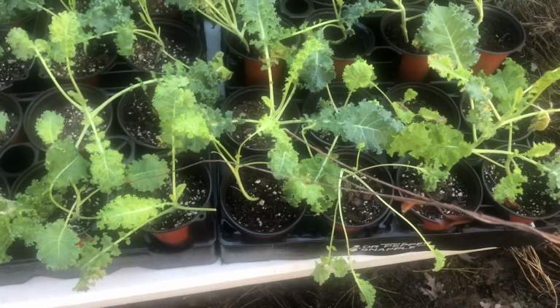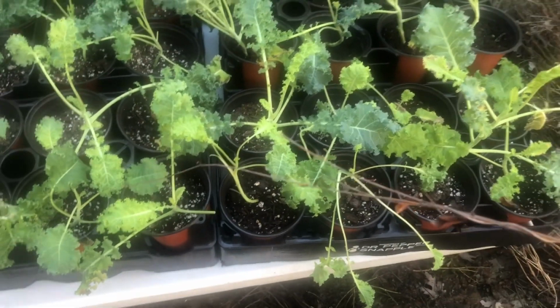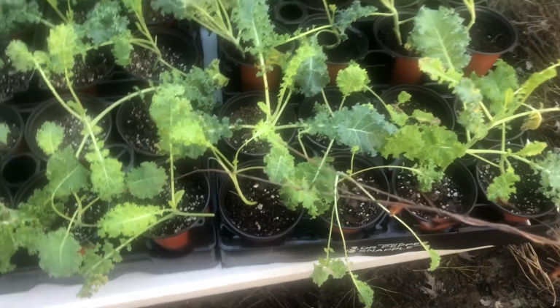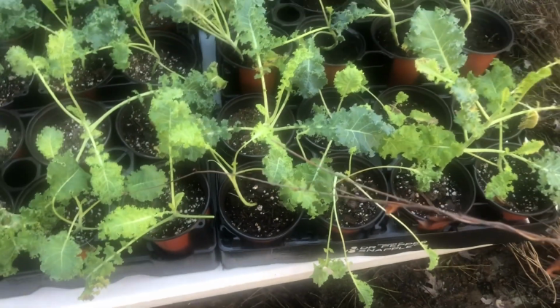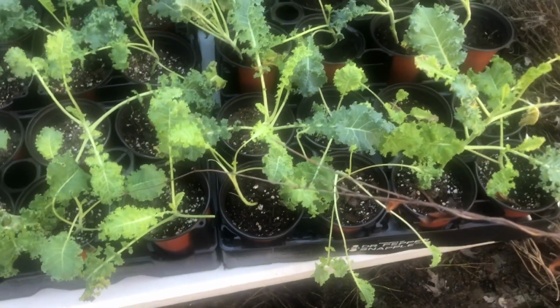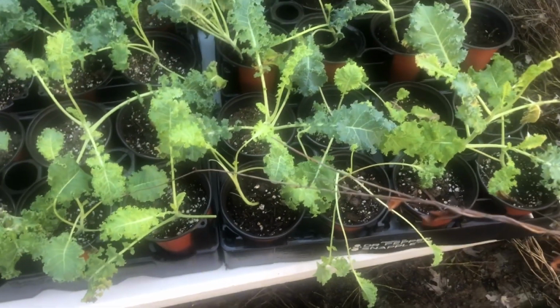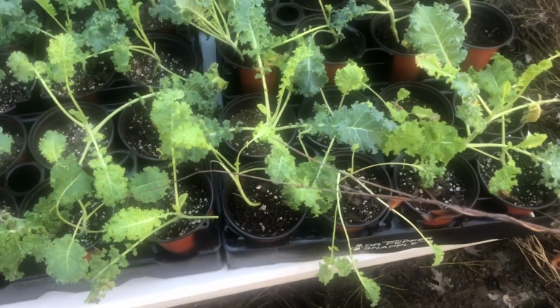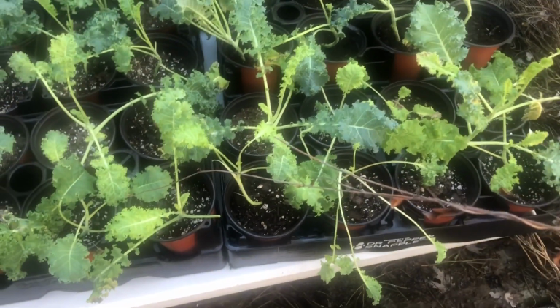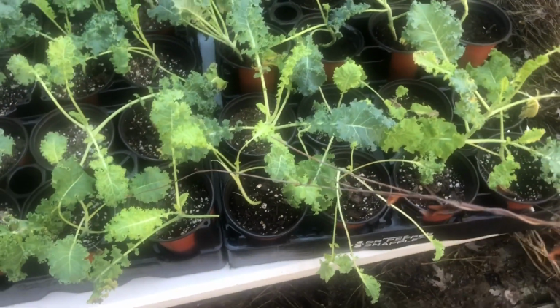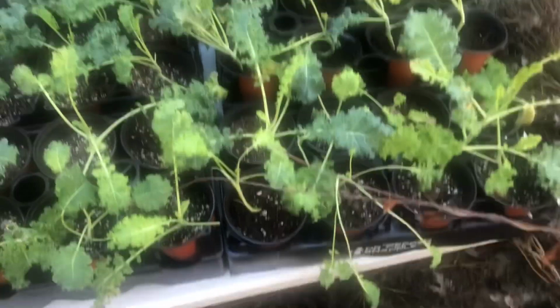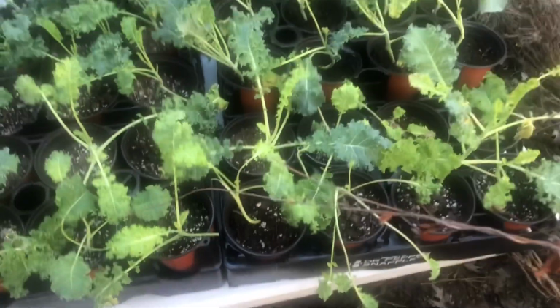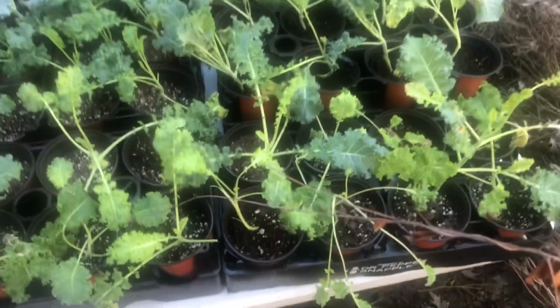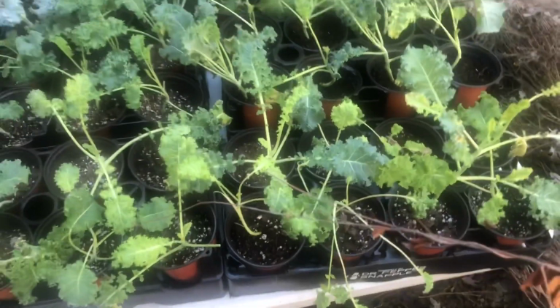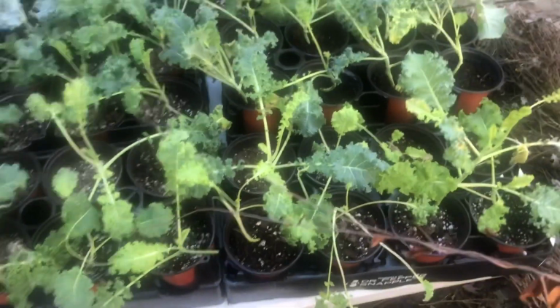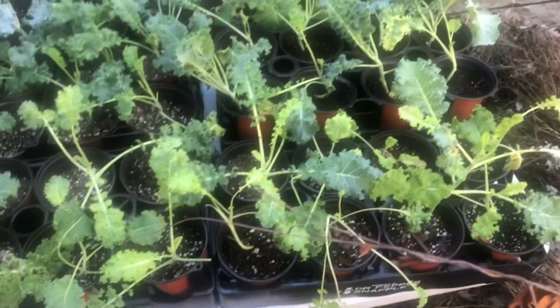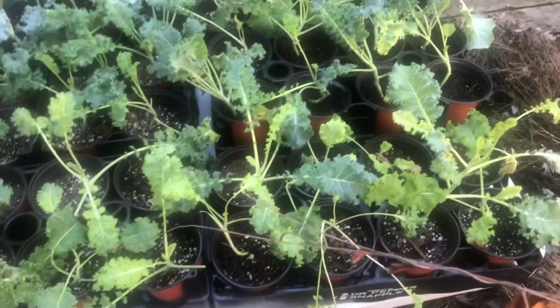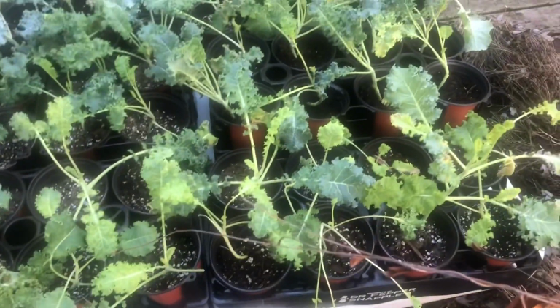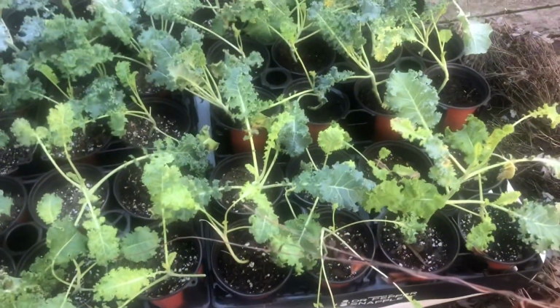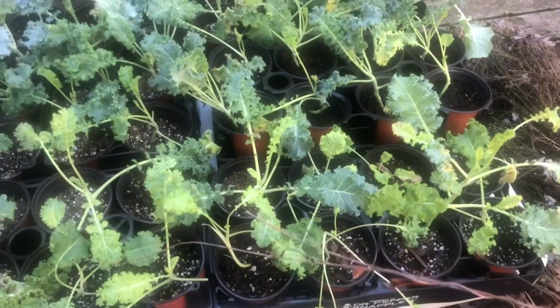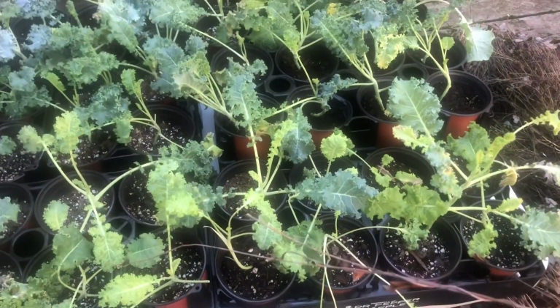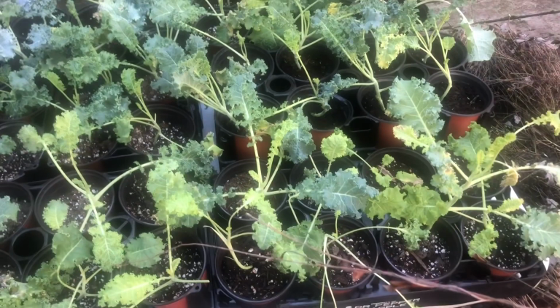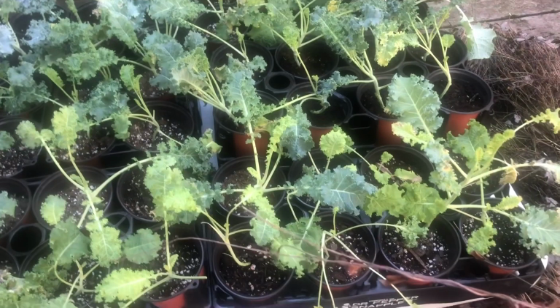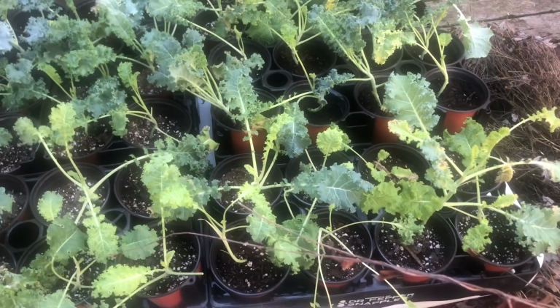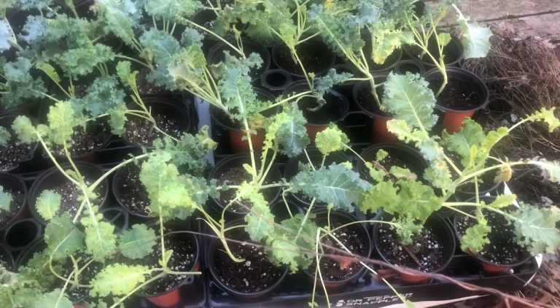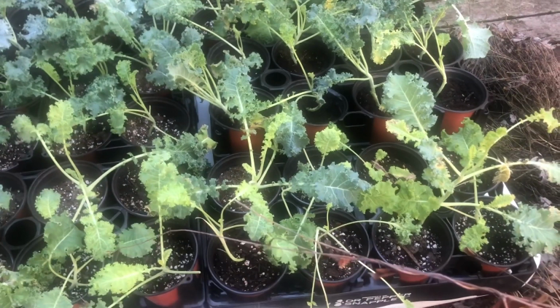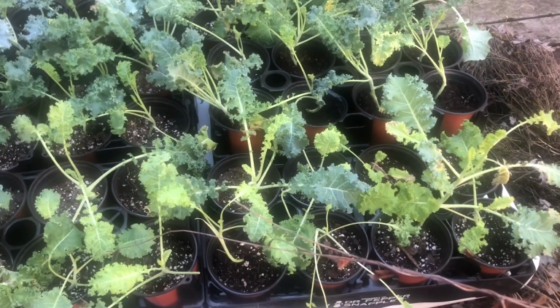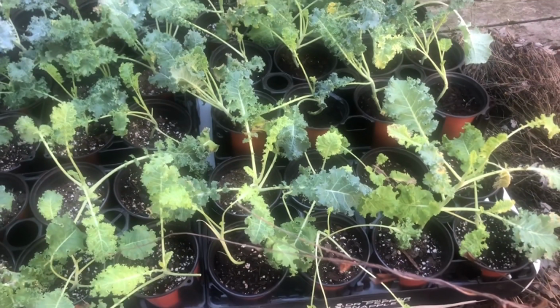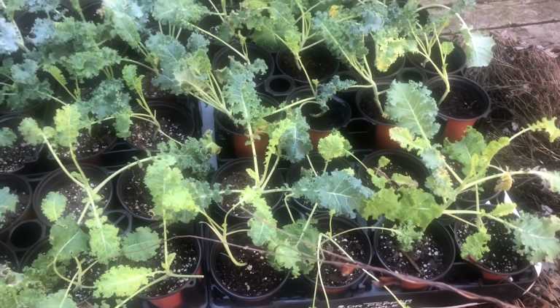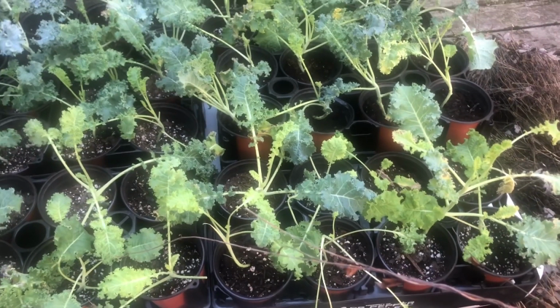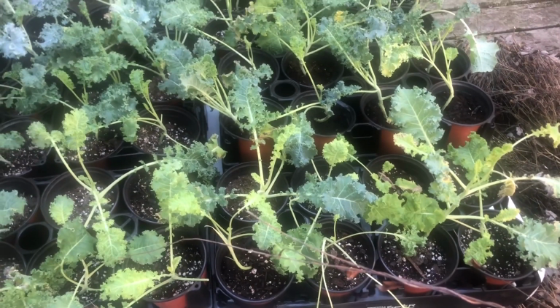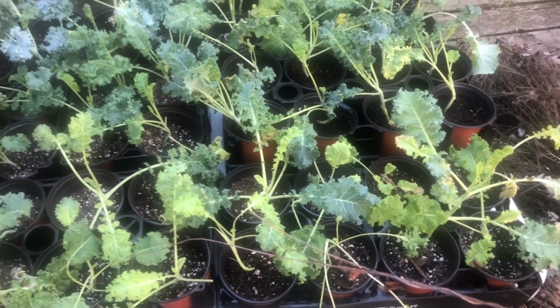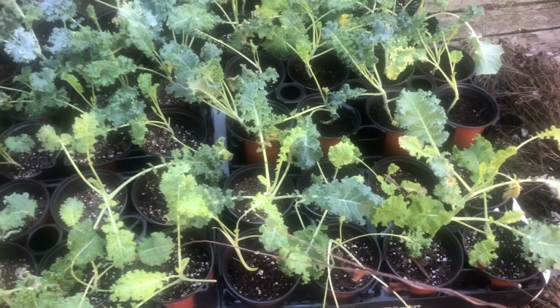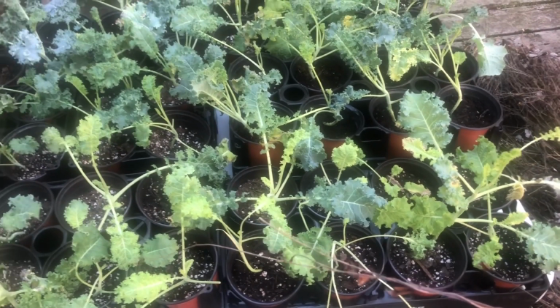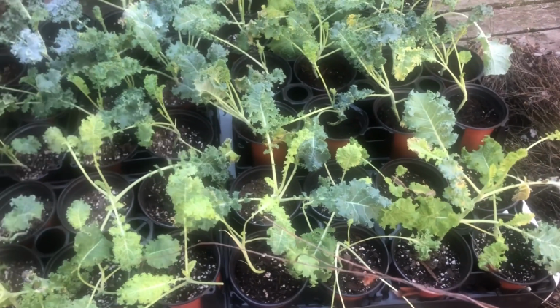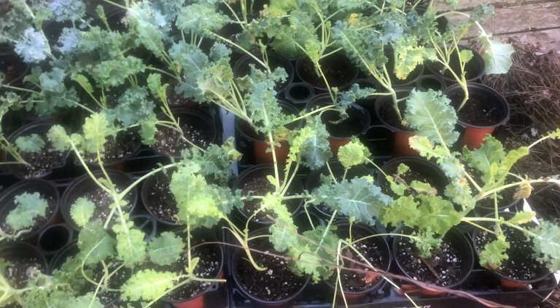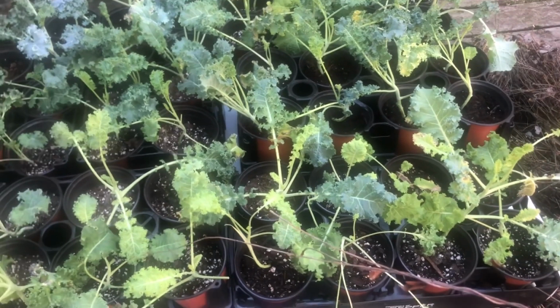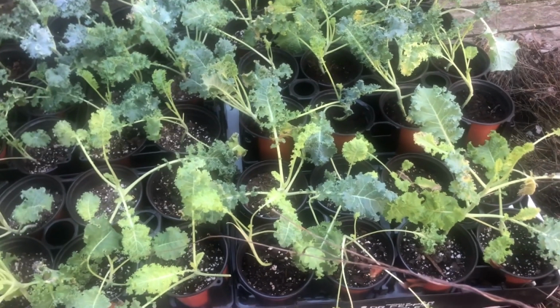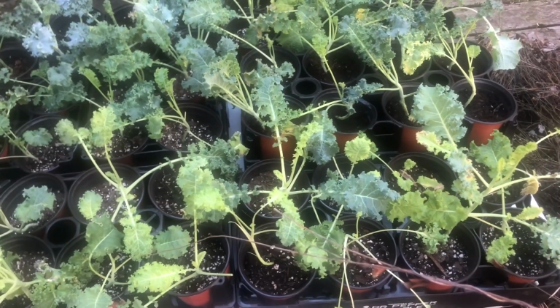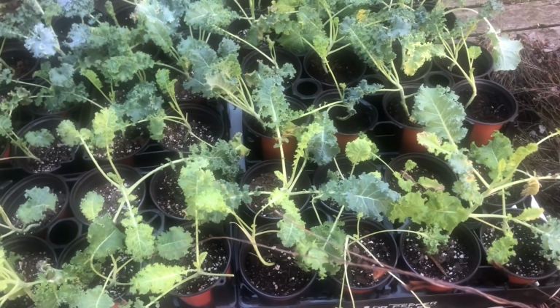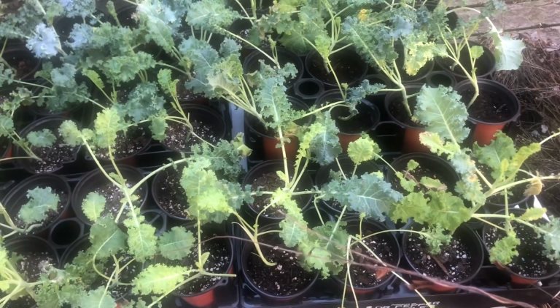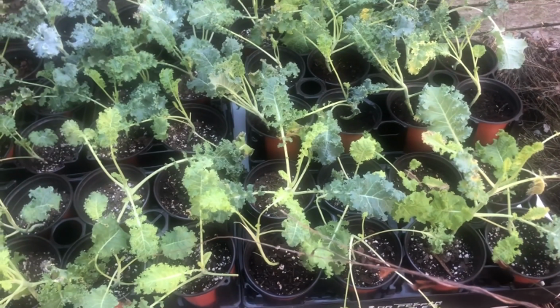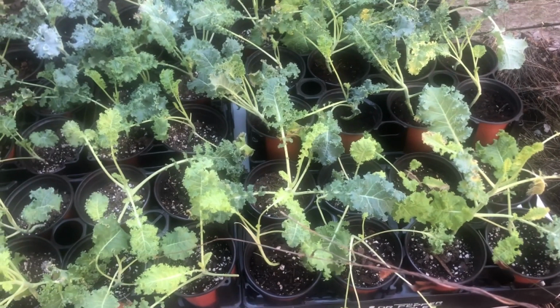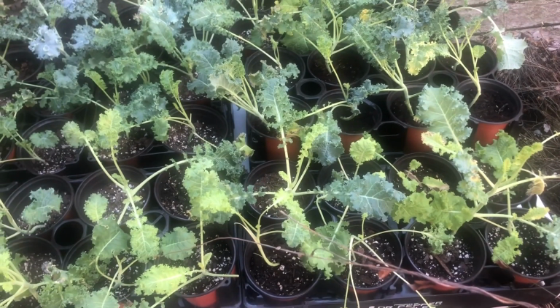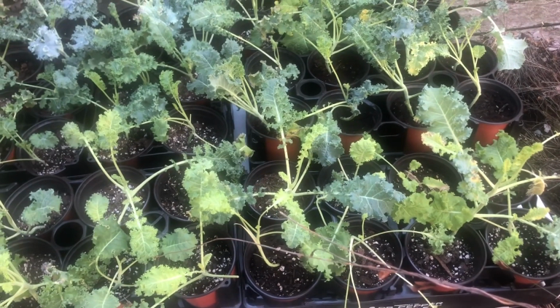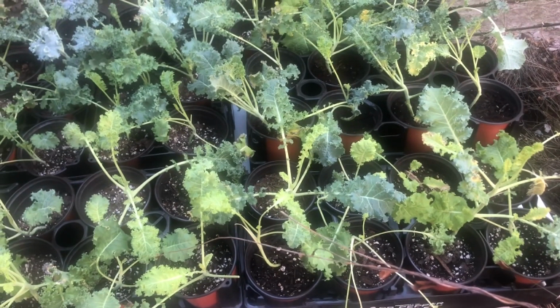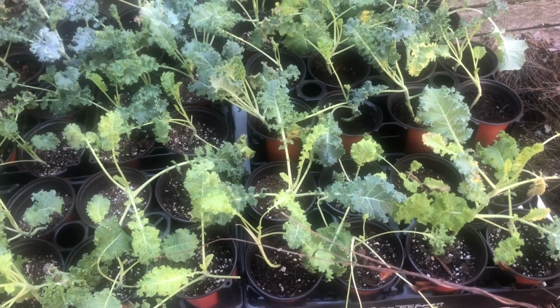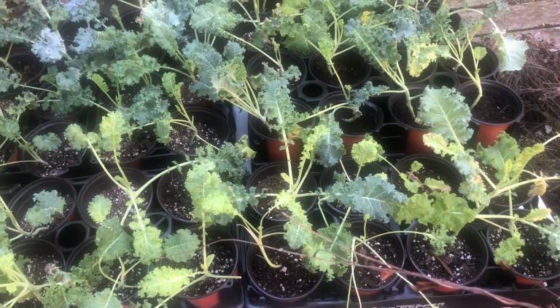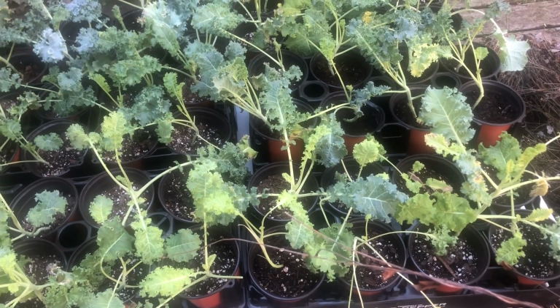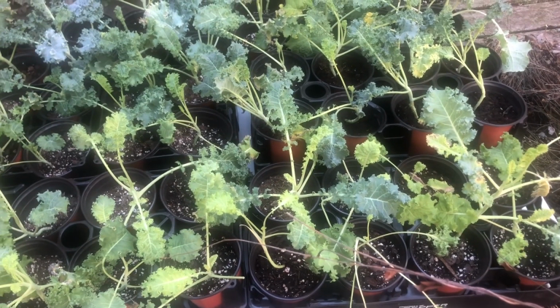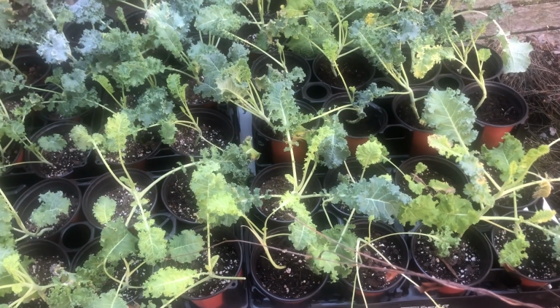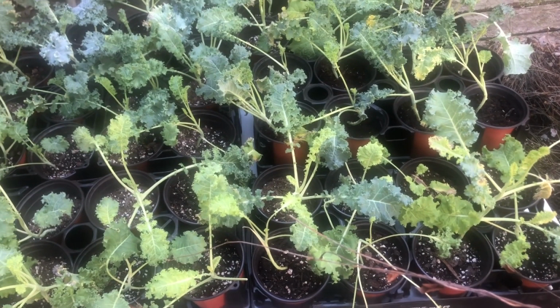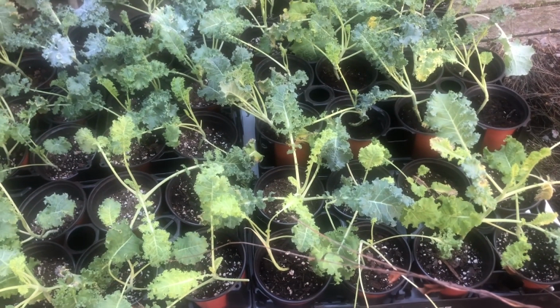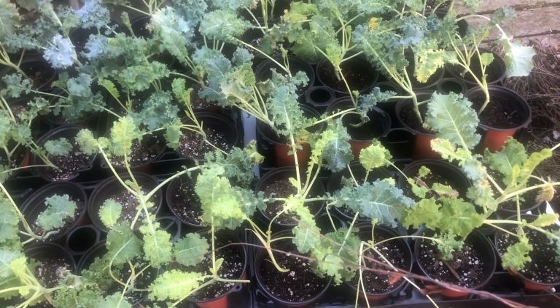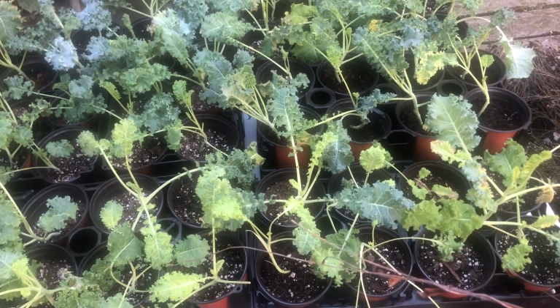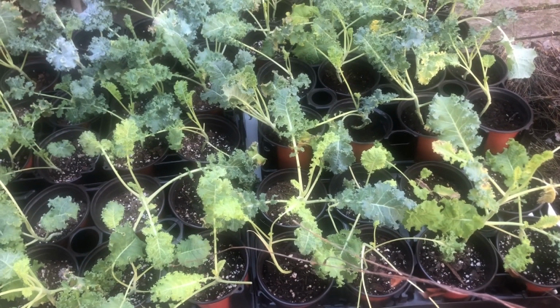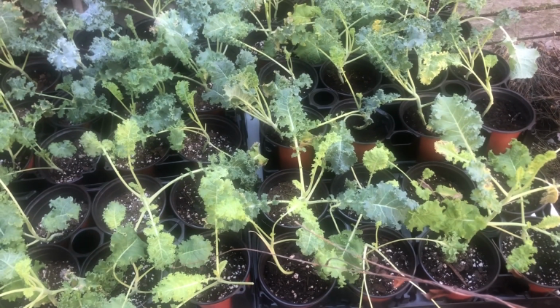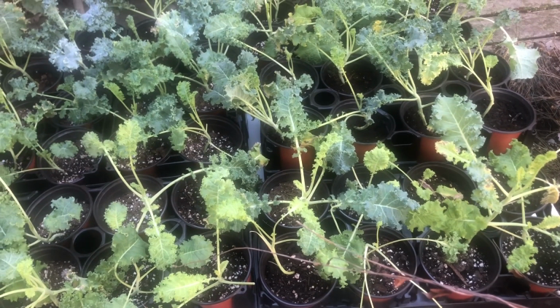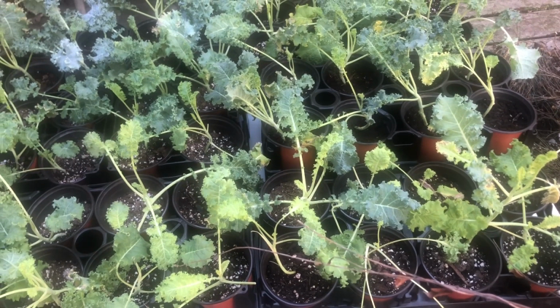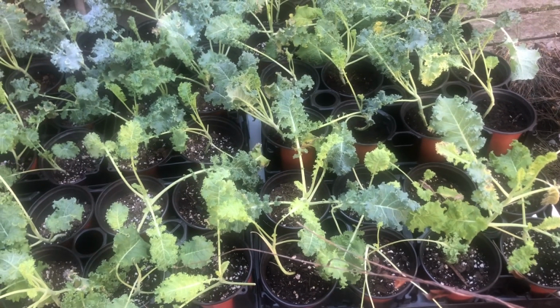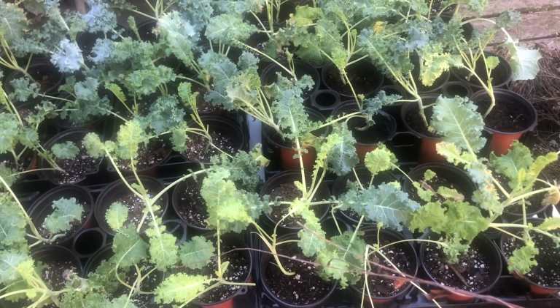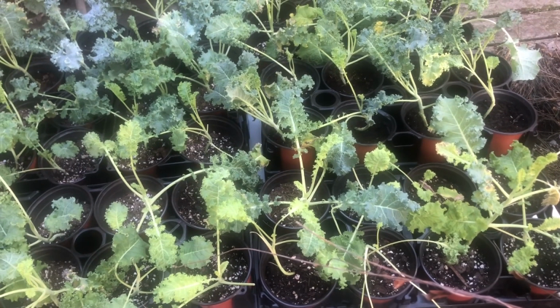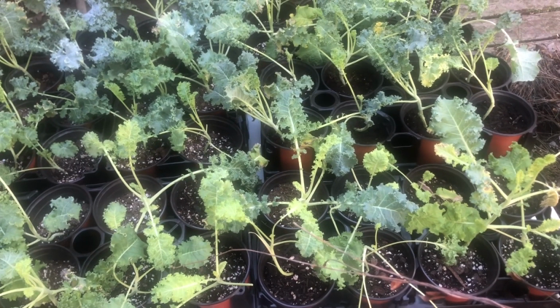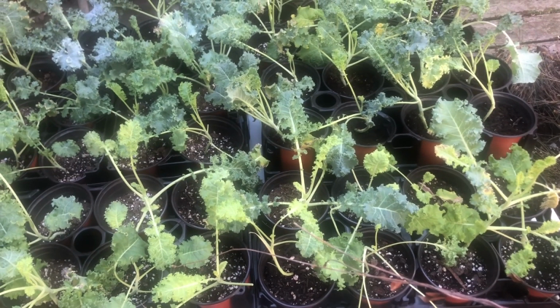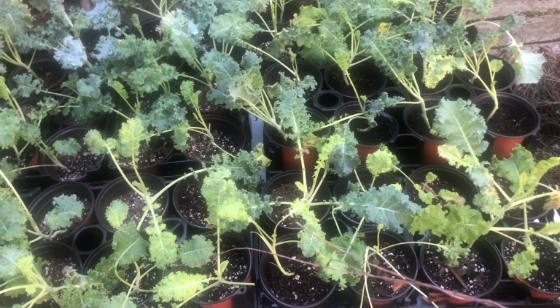That is what I'm going to be using to help me transport all of my transplants to the garden.